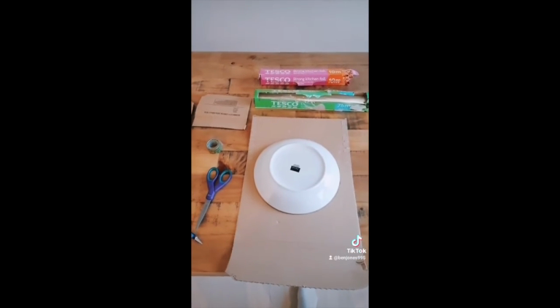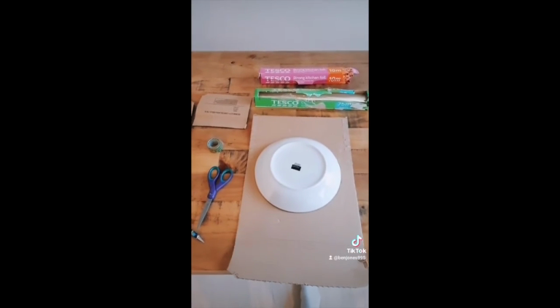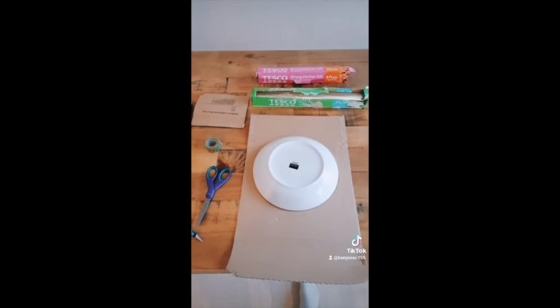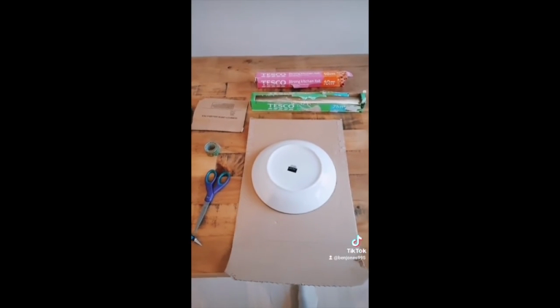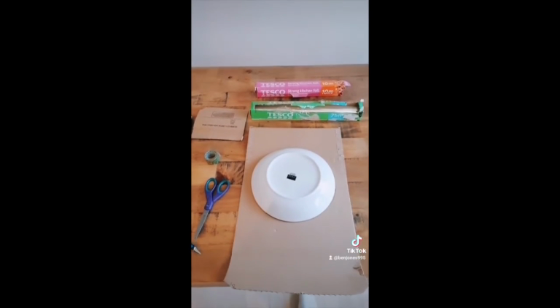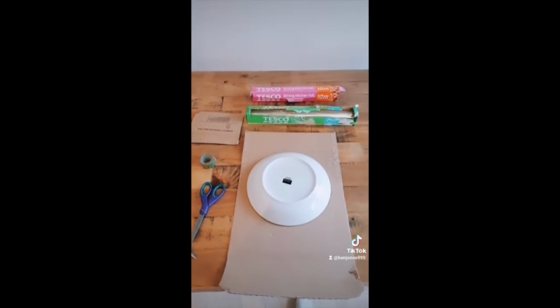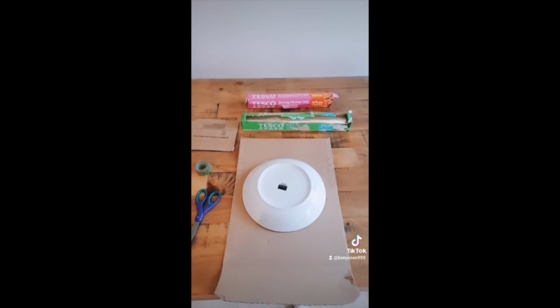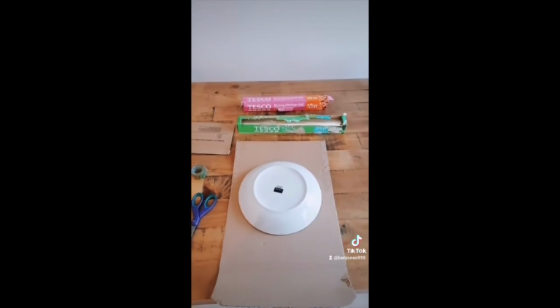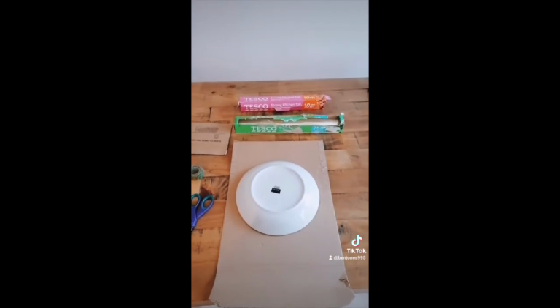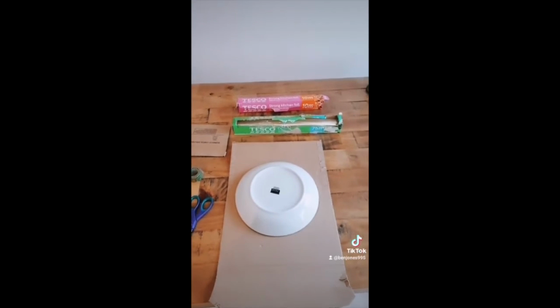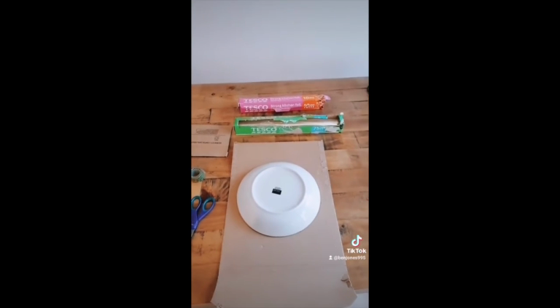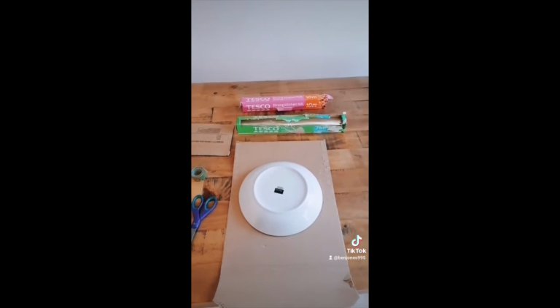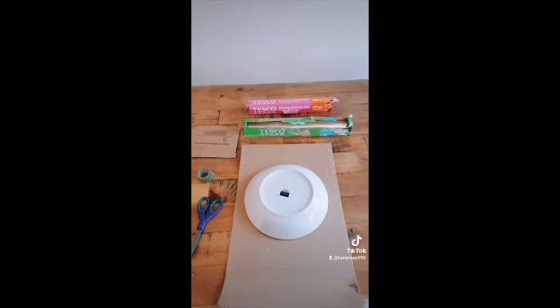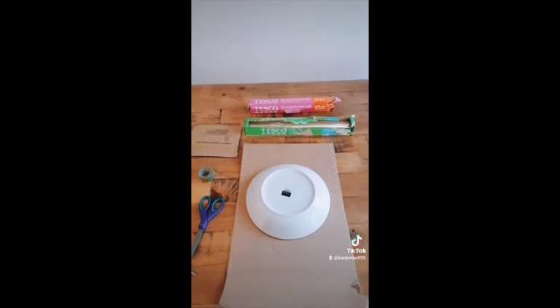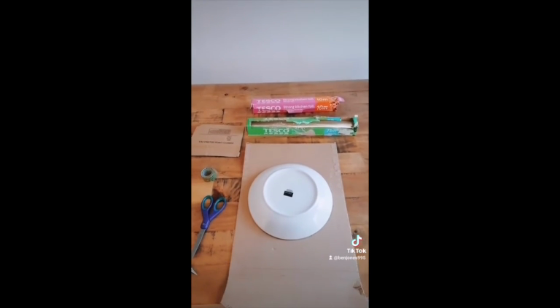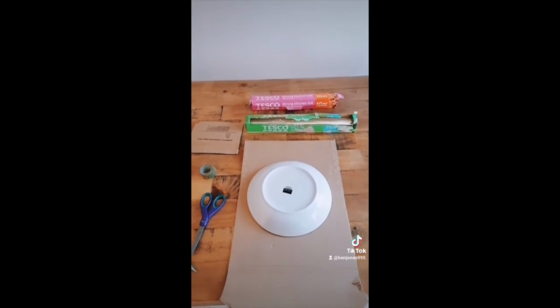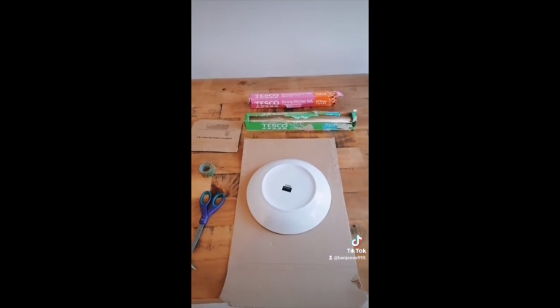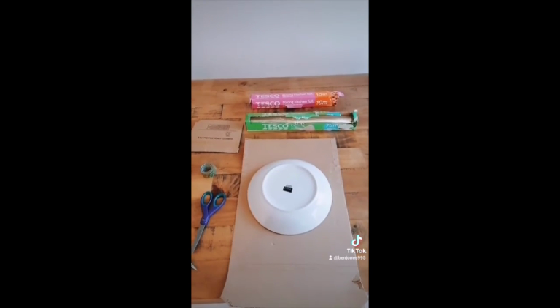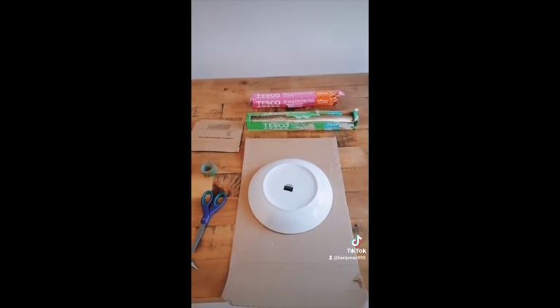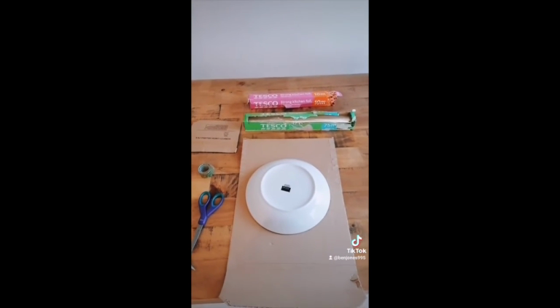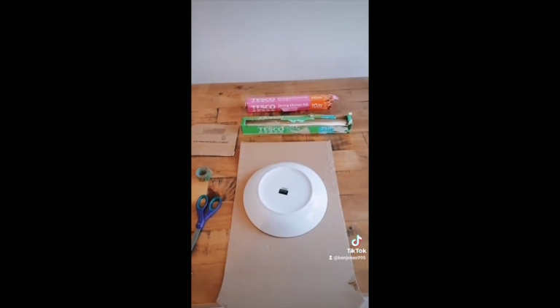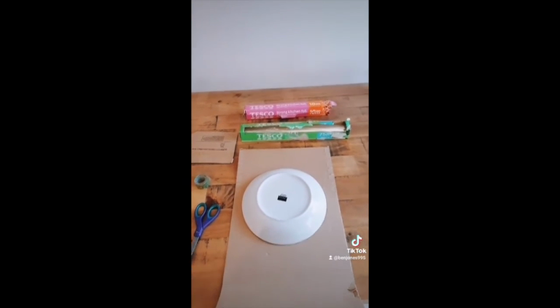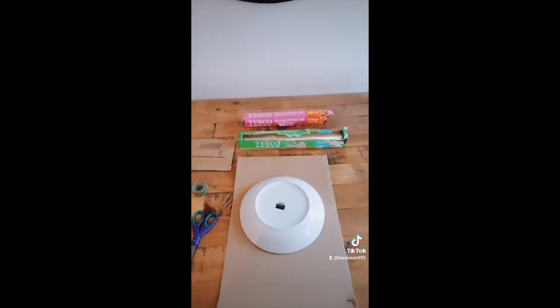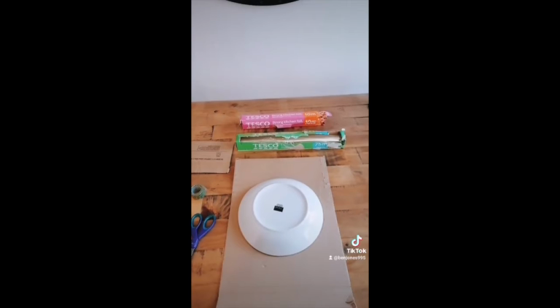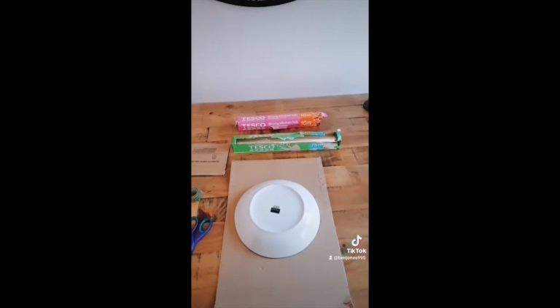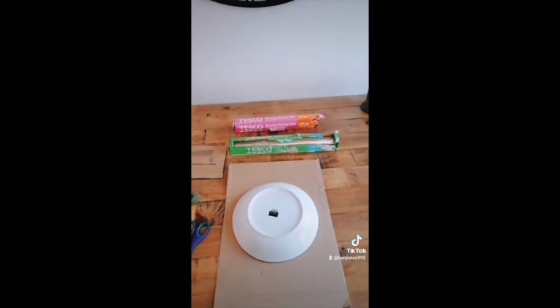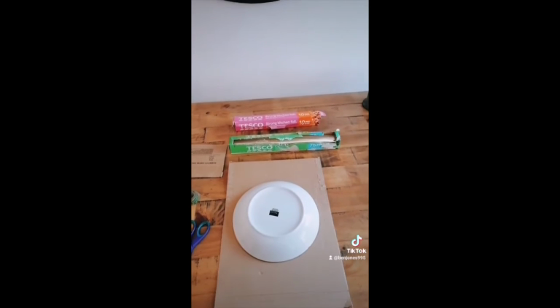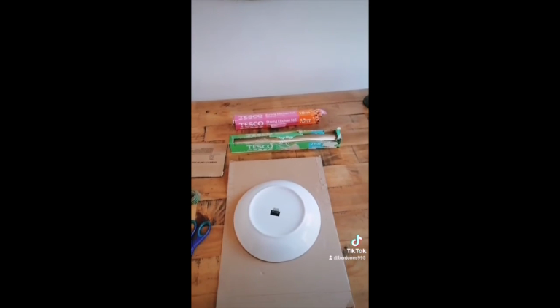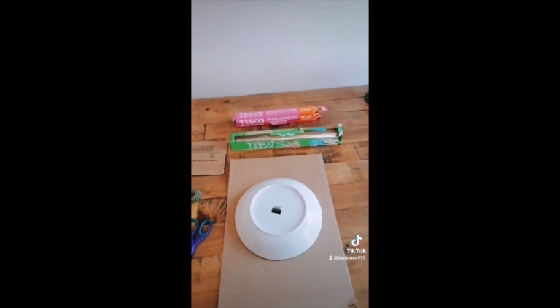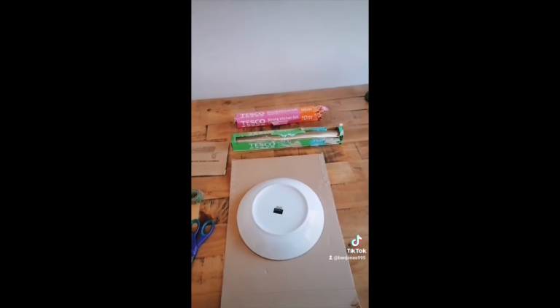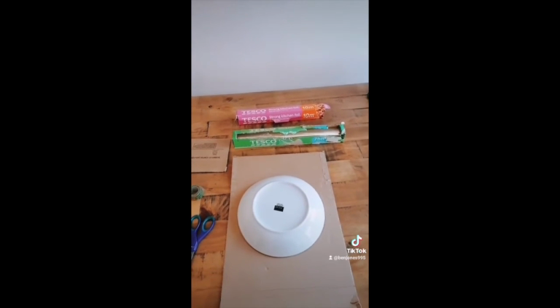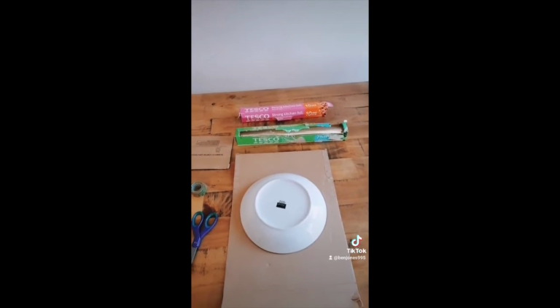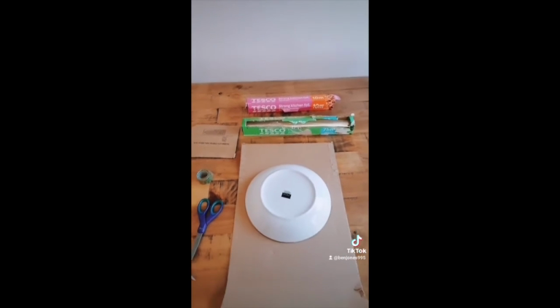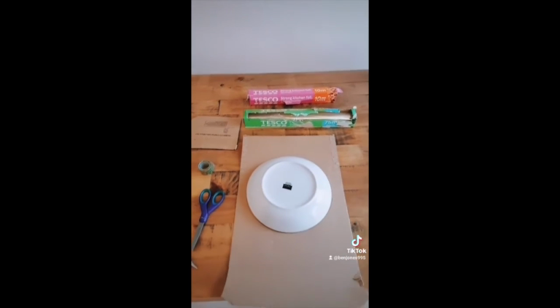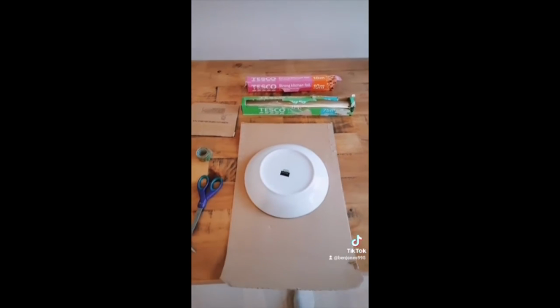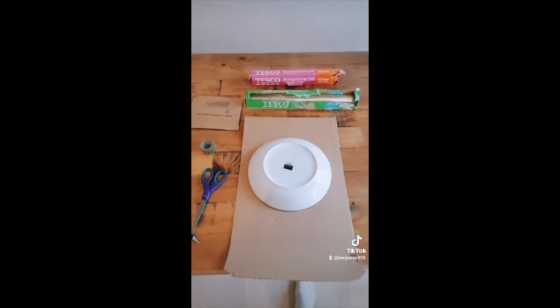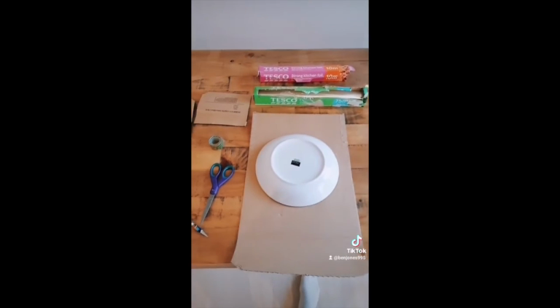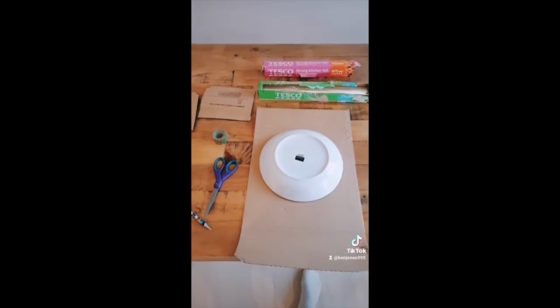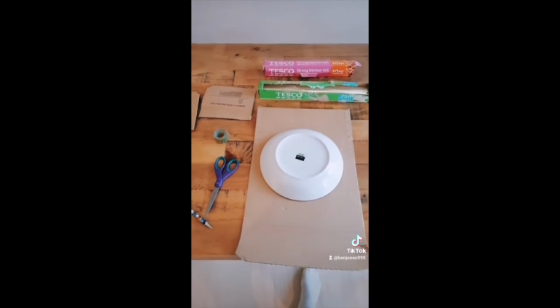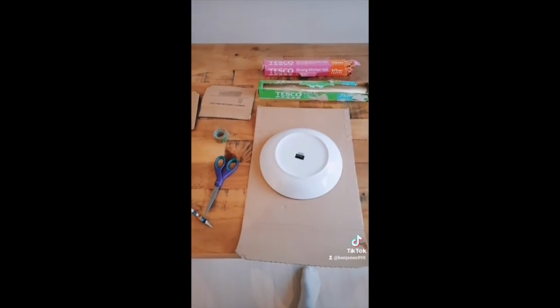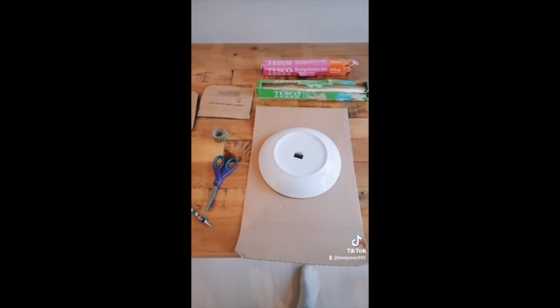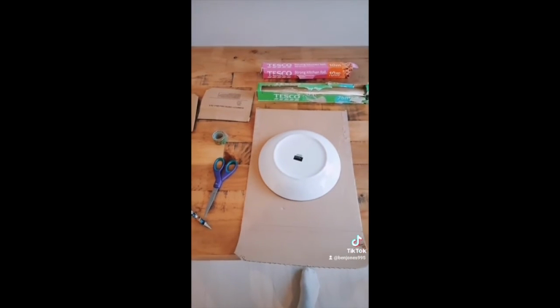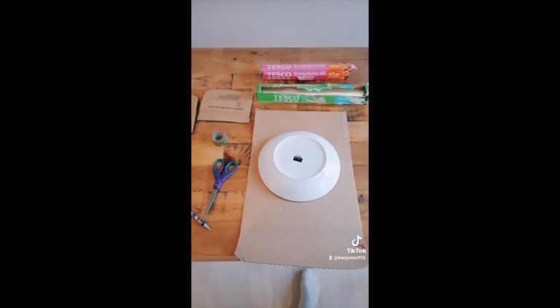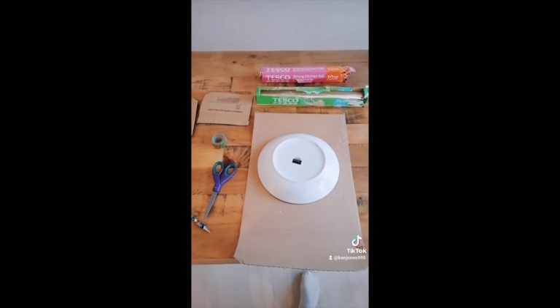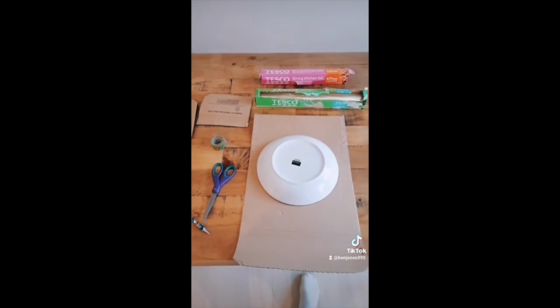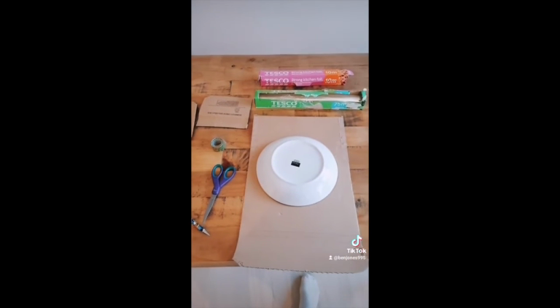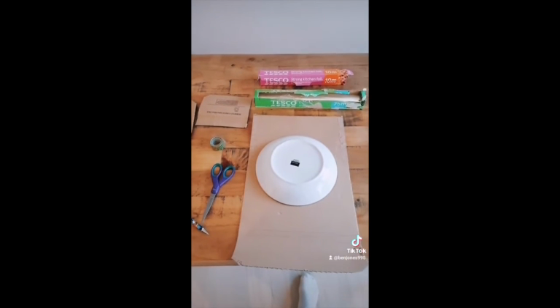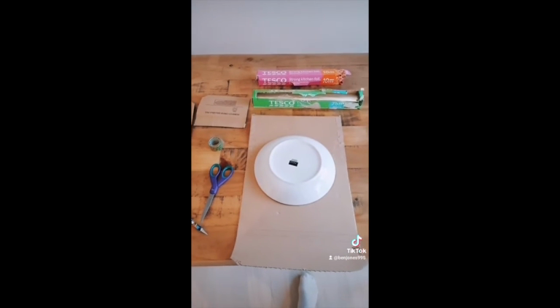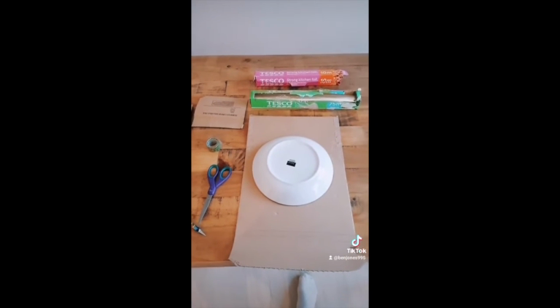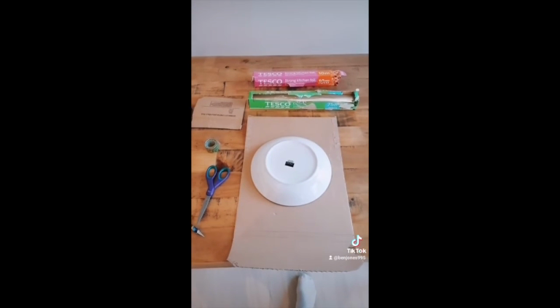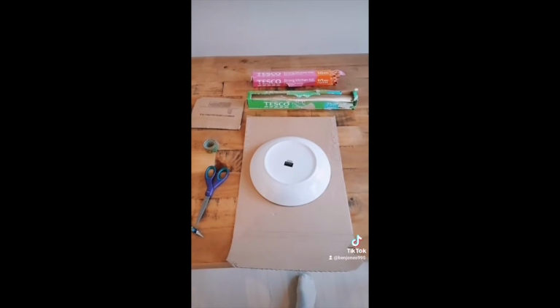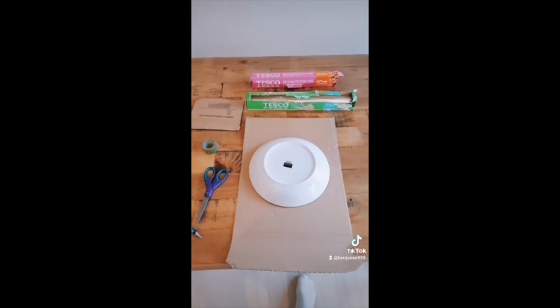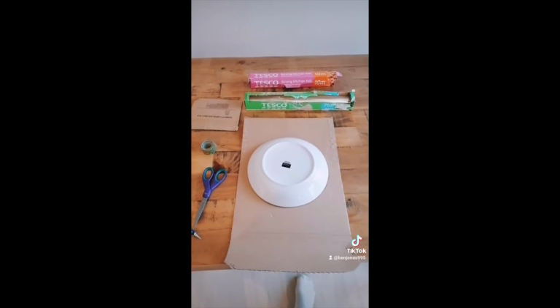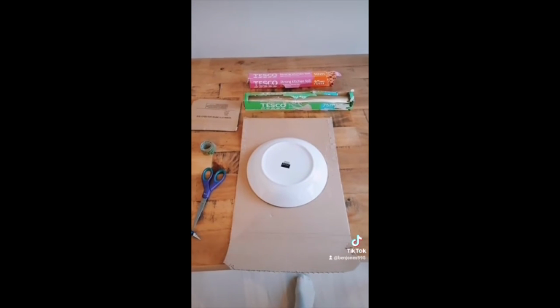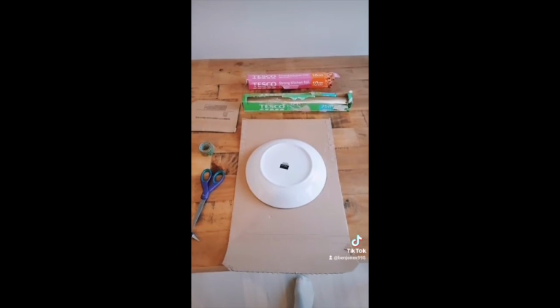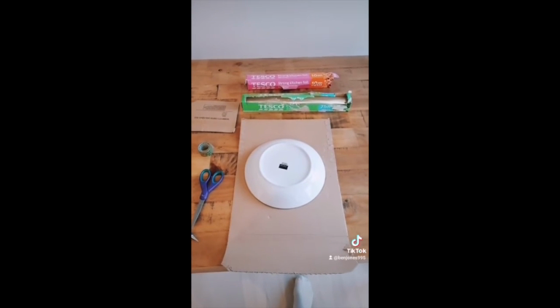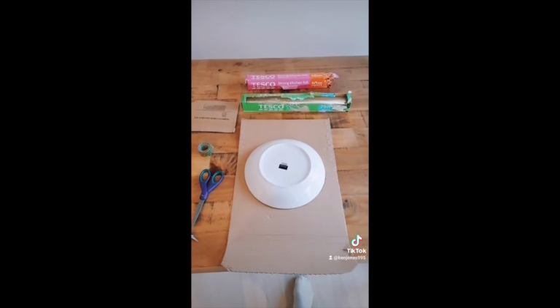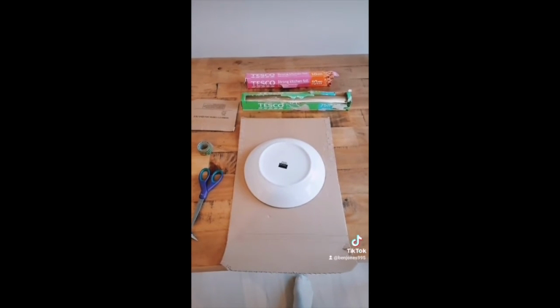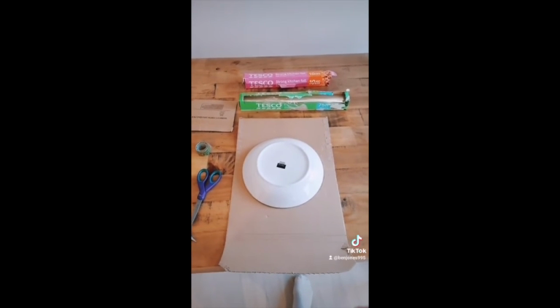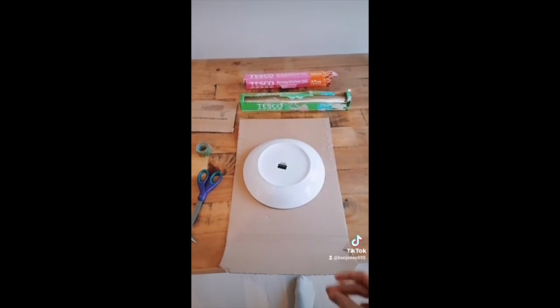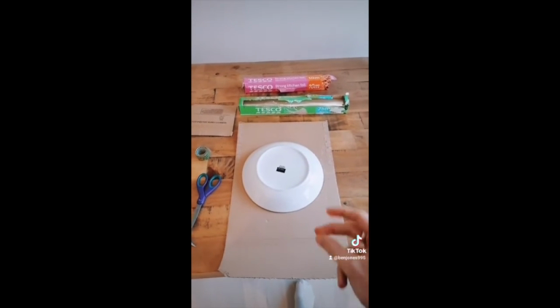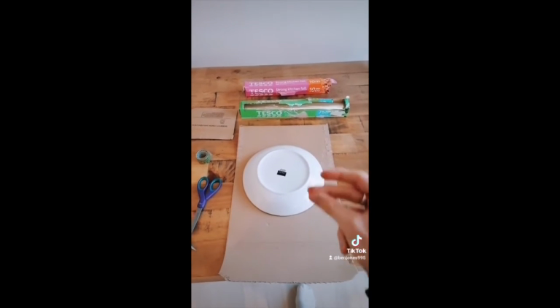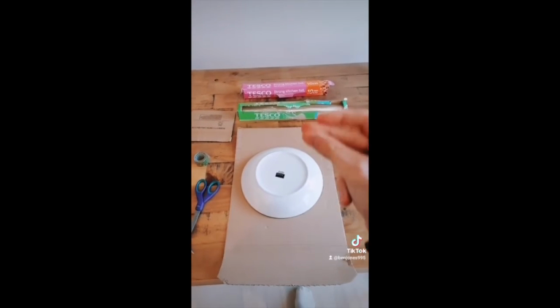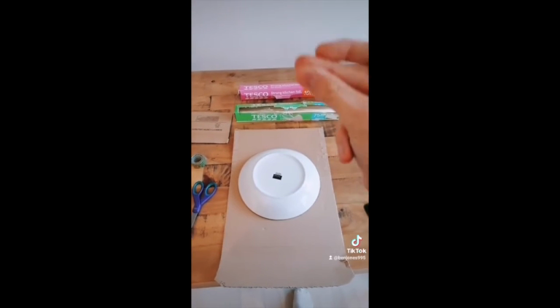This is what we're going to hopefully create — a little tennis racket, and then some little tennis balls using the cling film or tin foil. So it should look hopefully something like this.